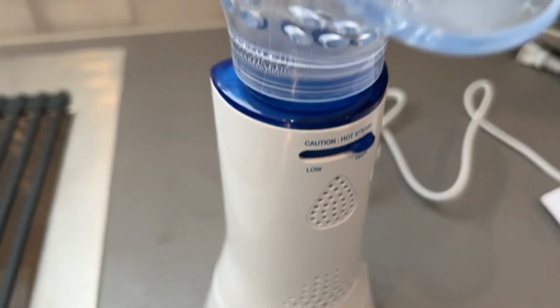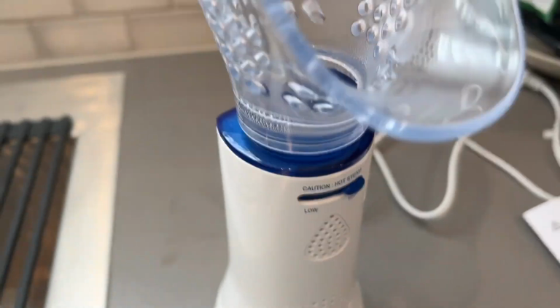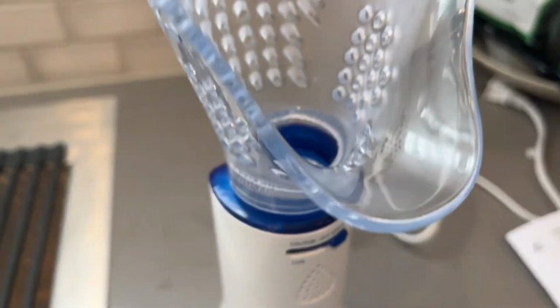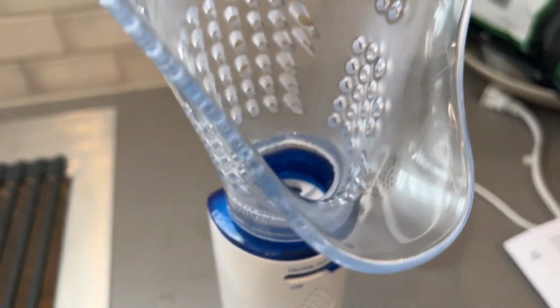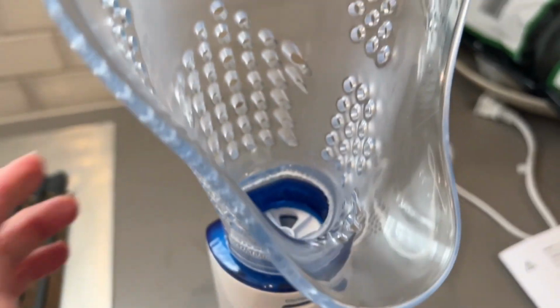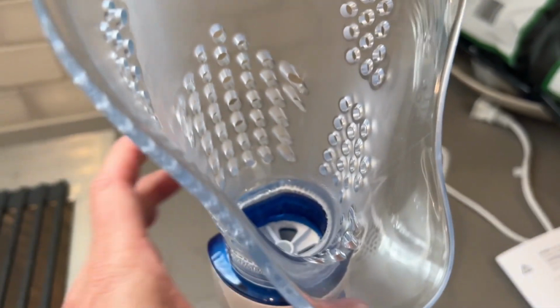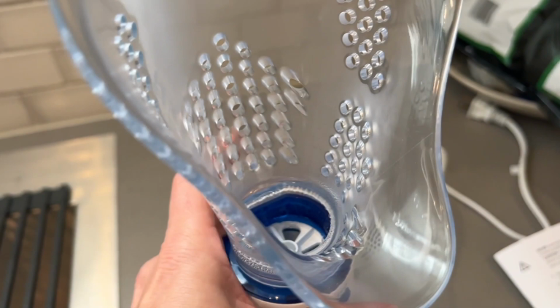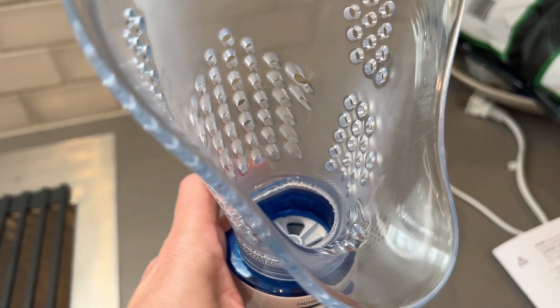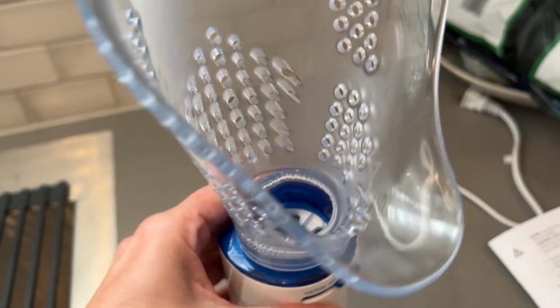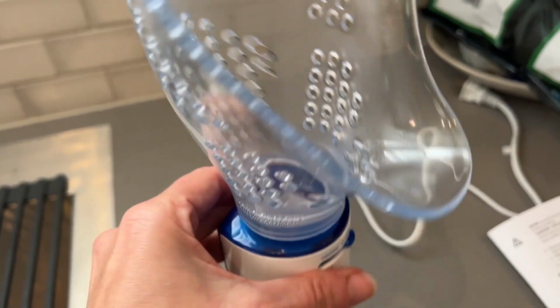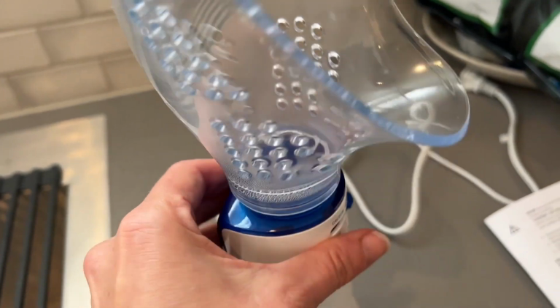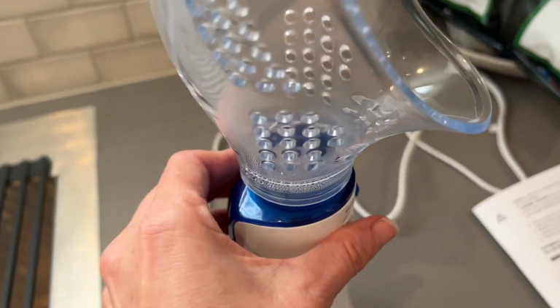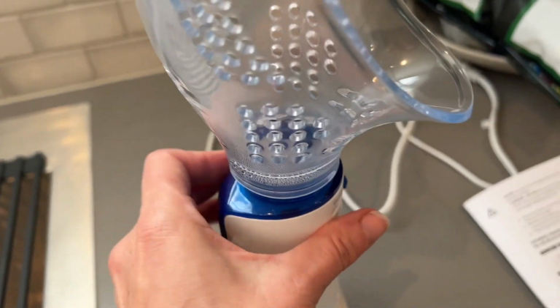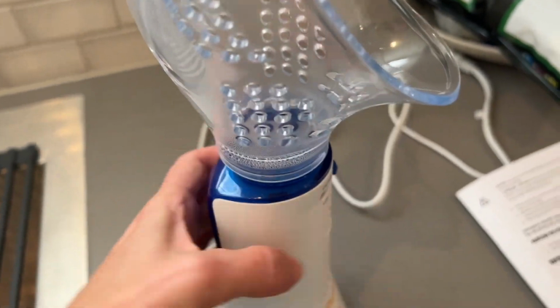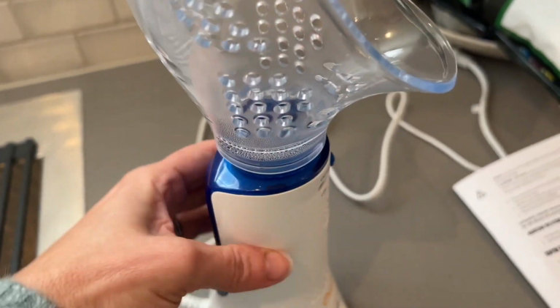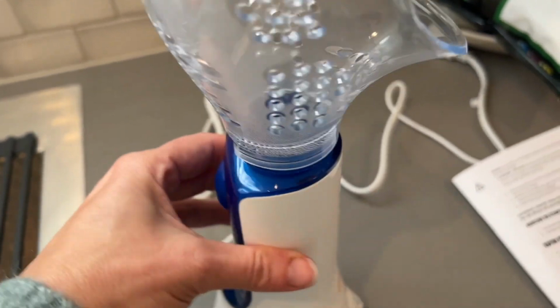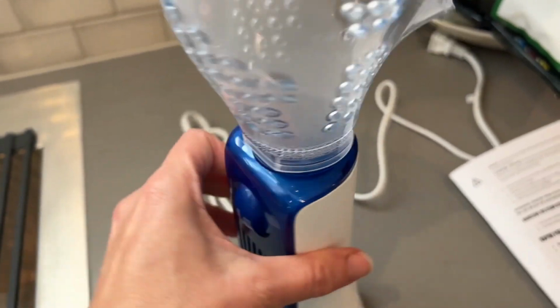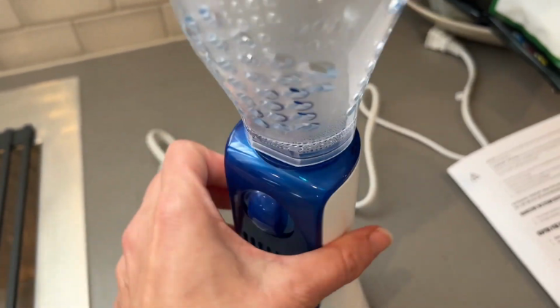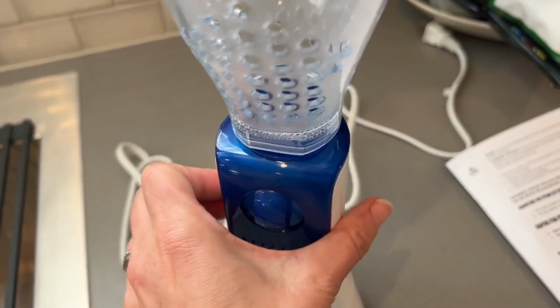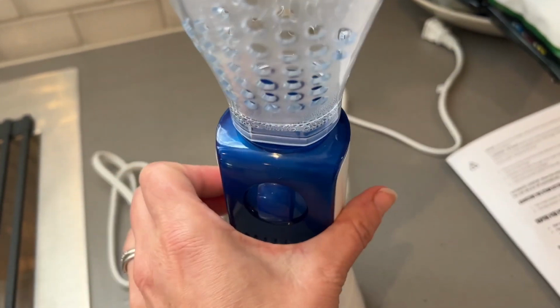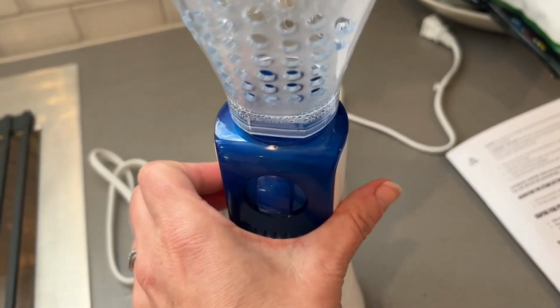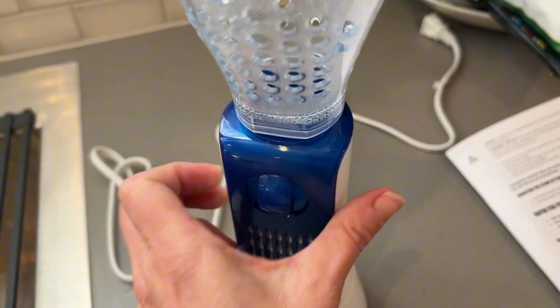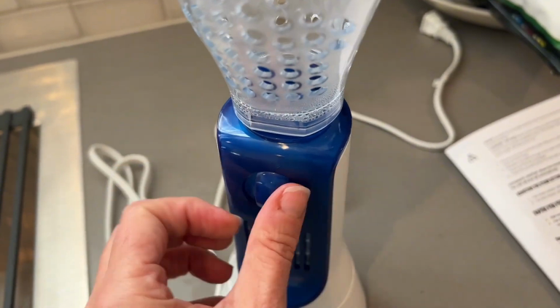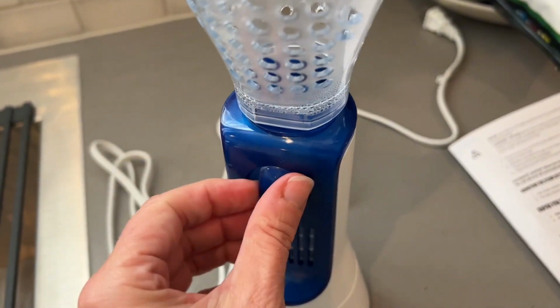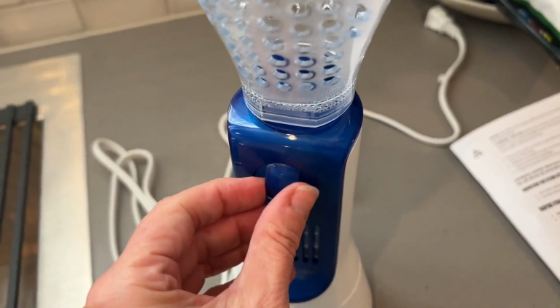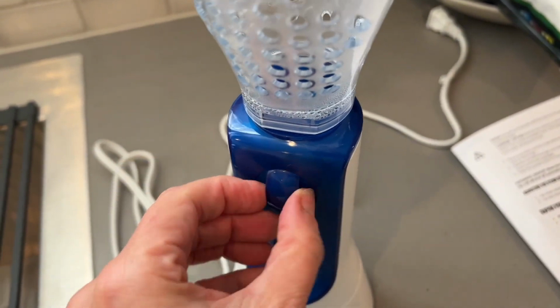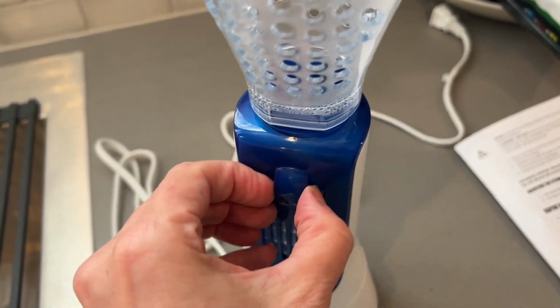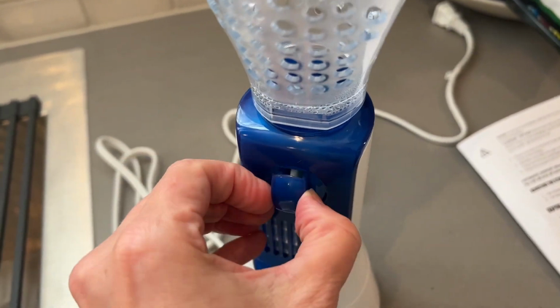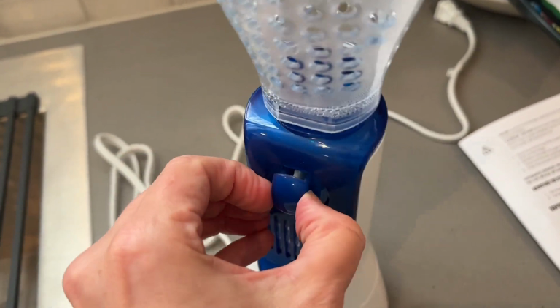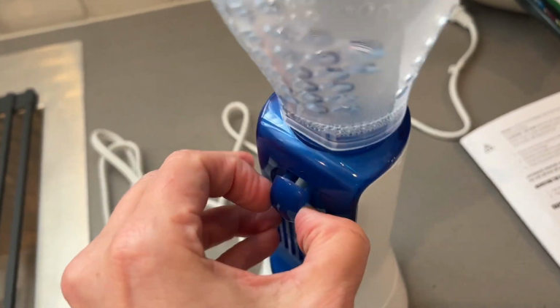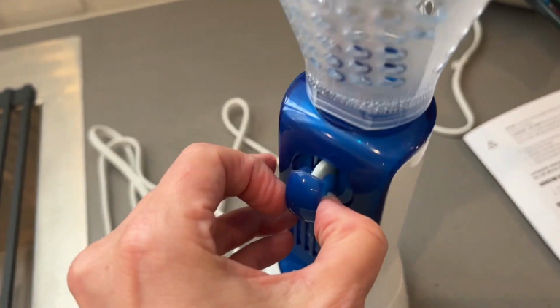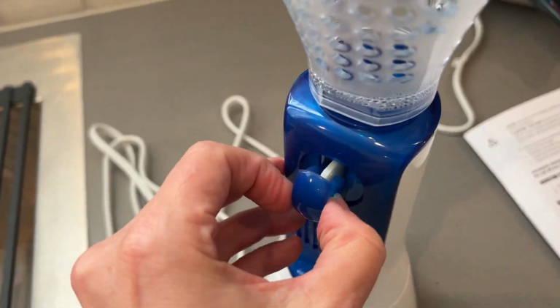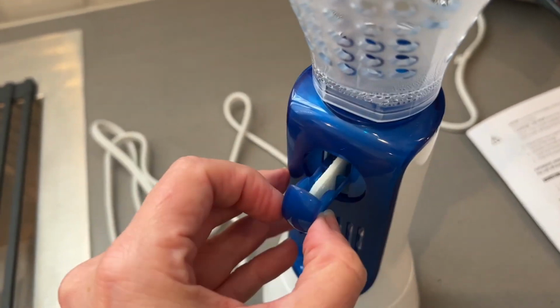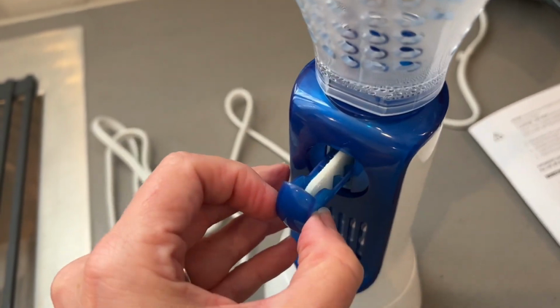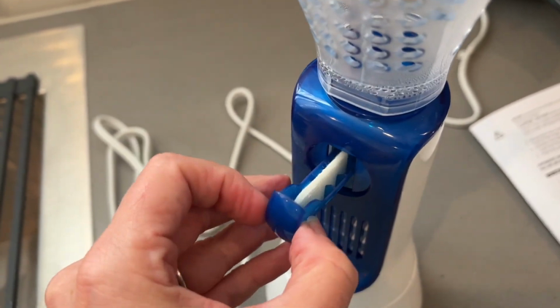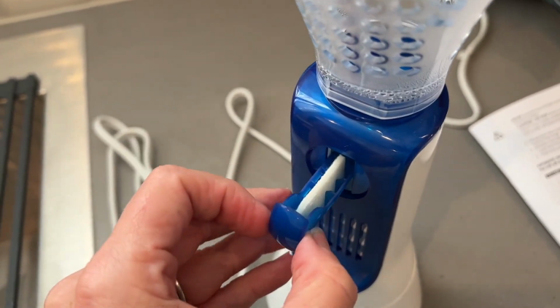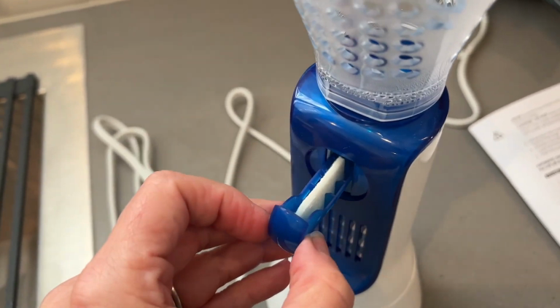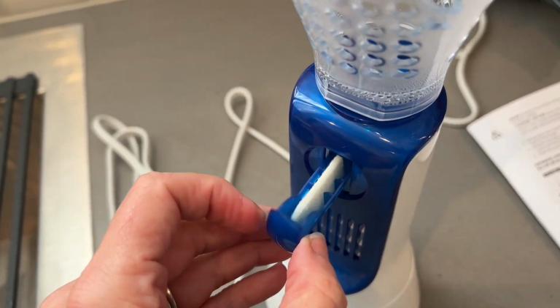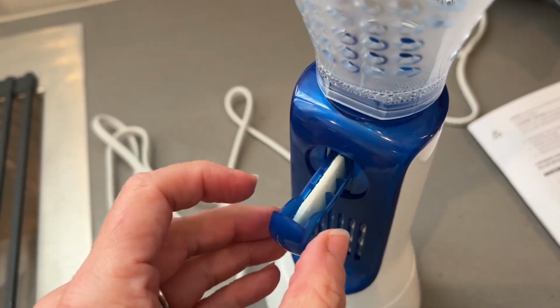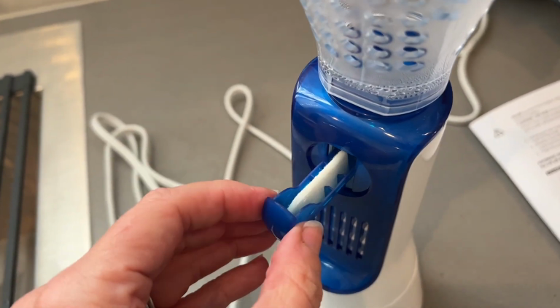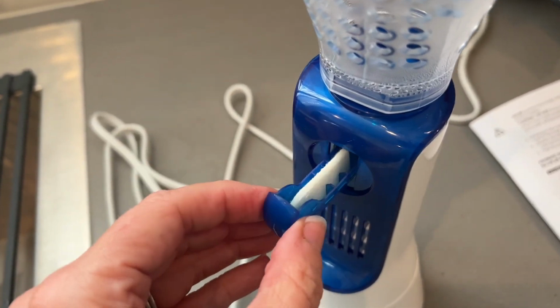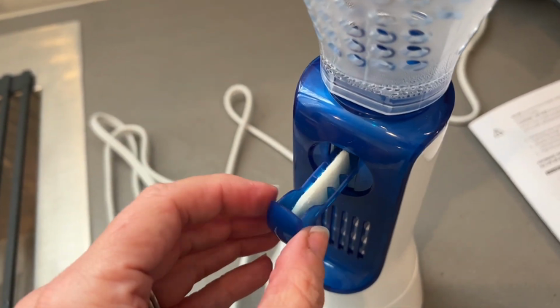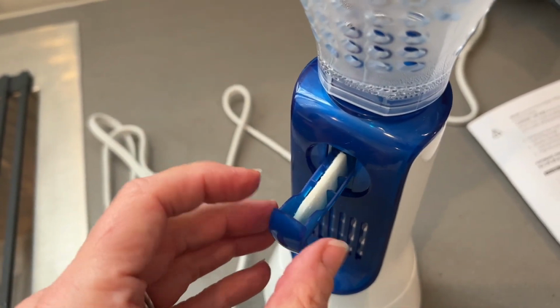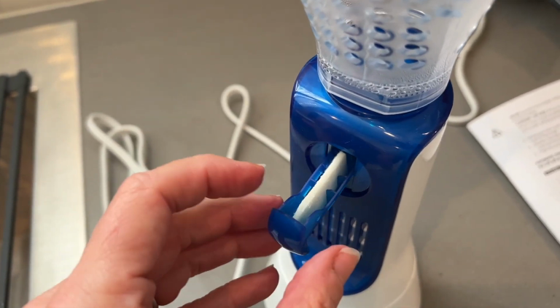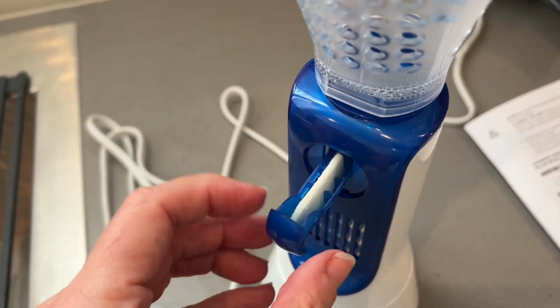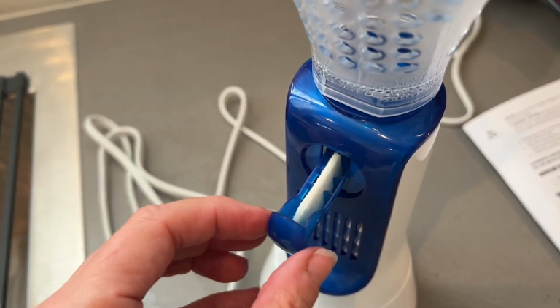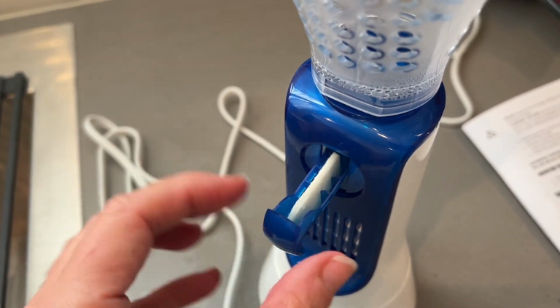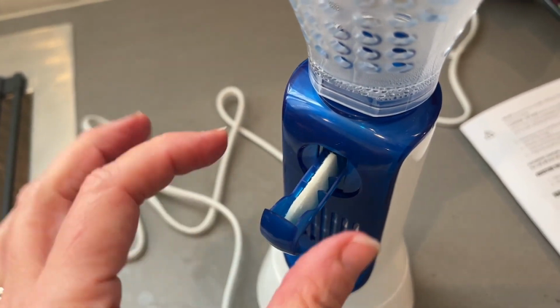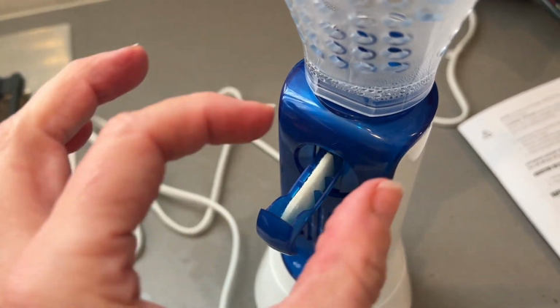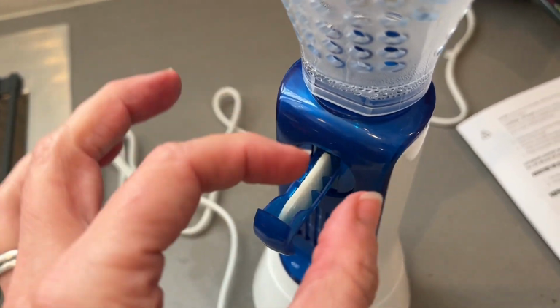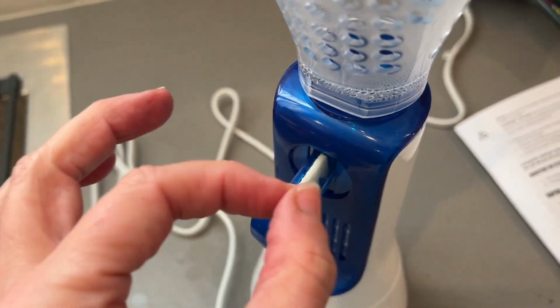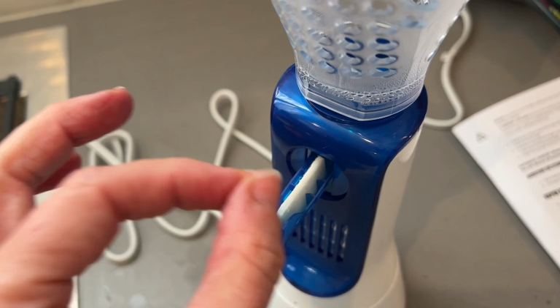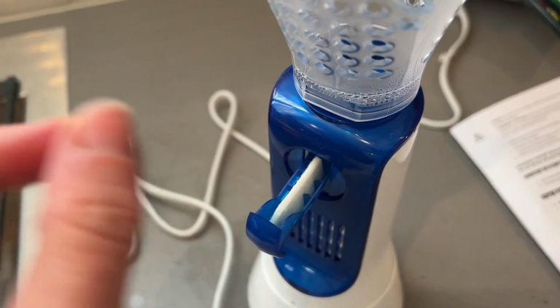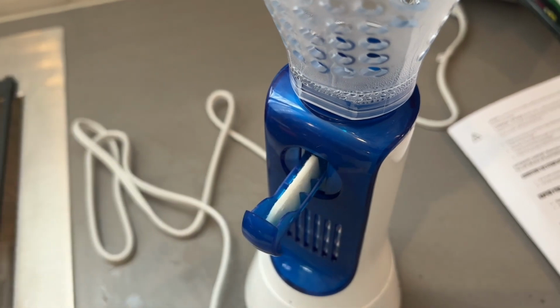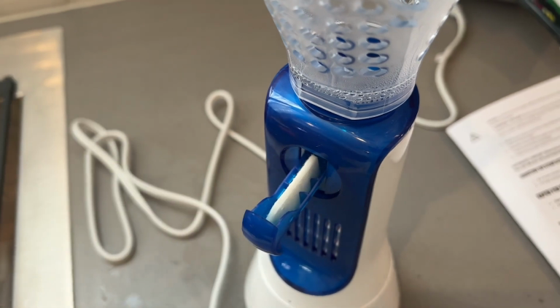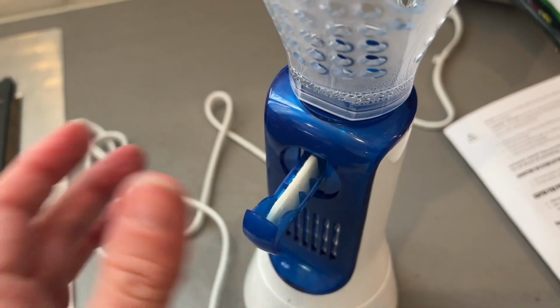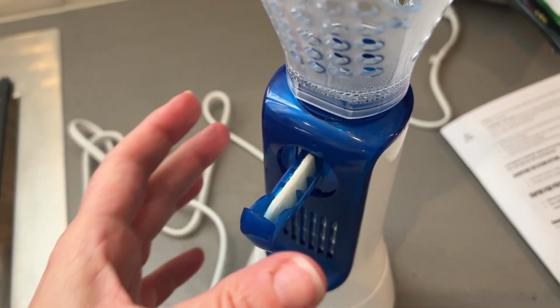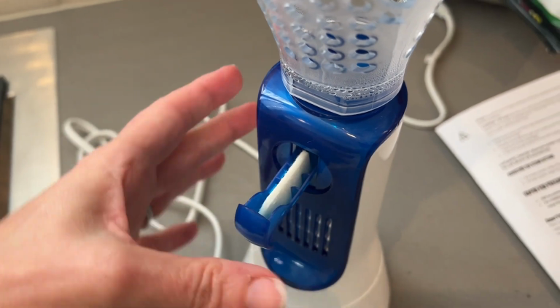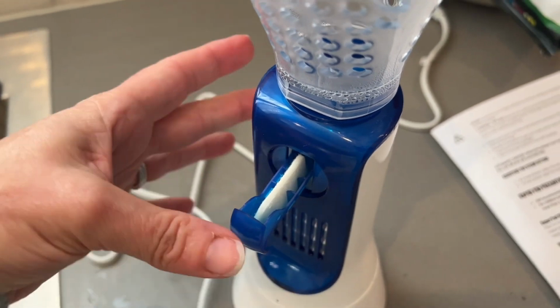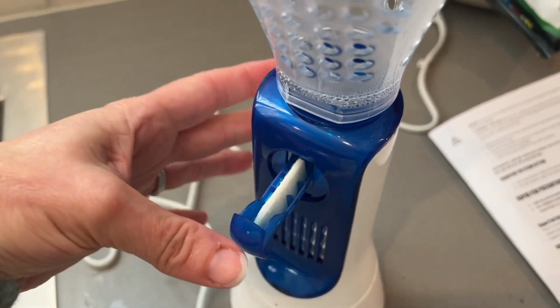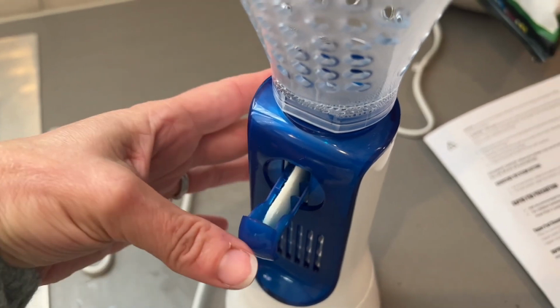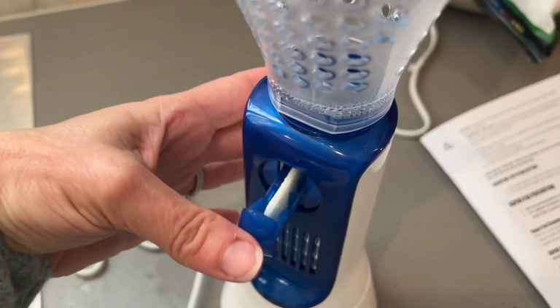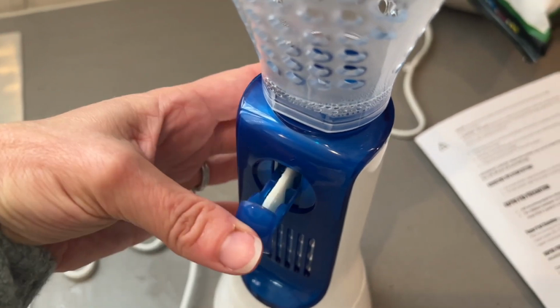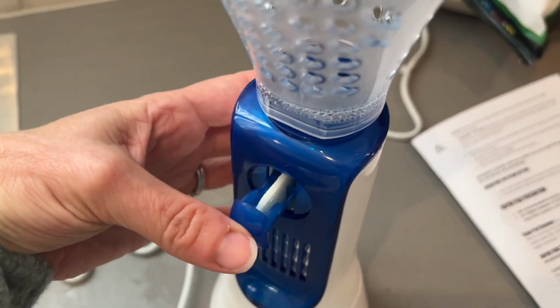You are supposed to change the vapor pads for each session, so when you're done, you take that out and throw it away.